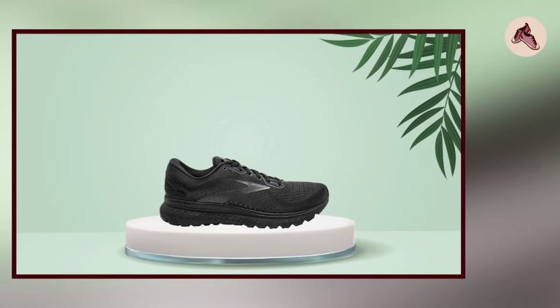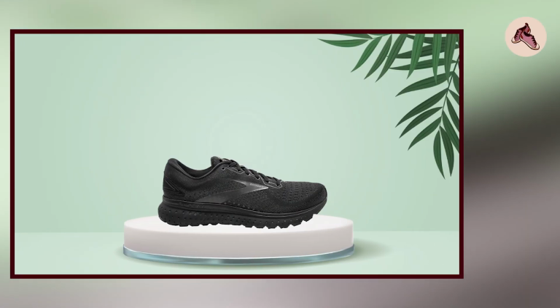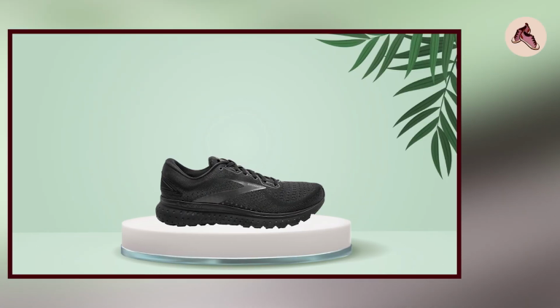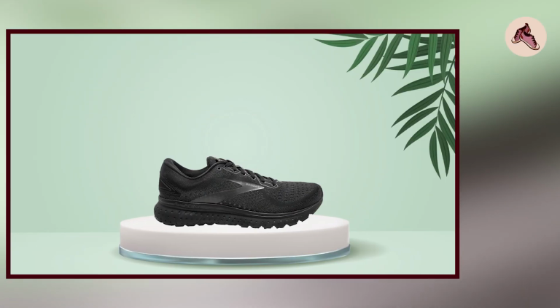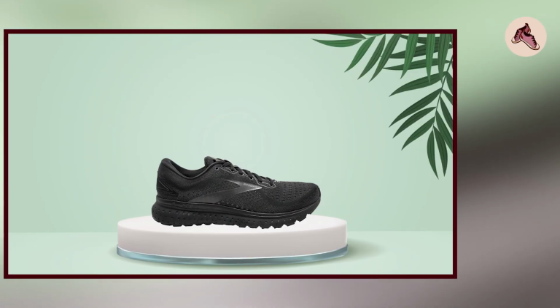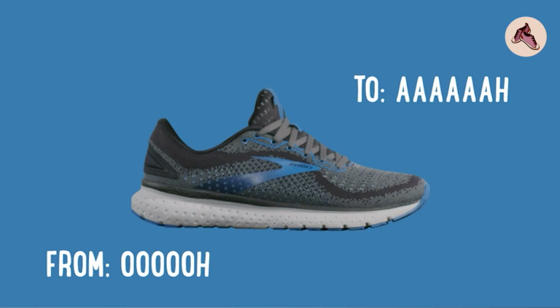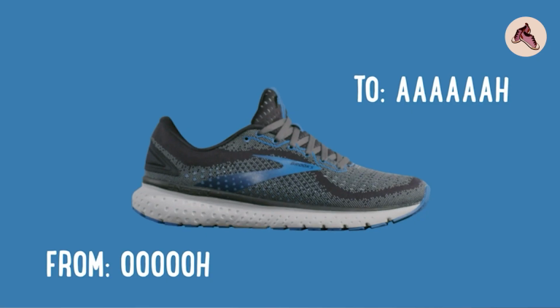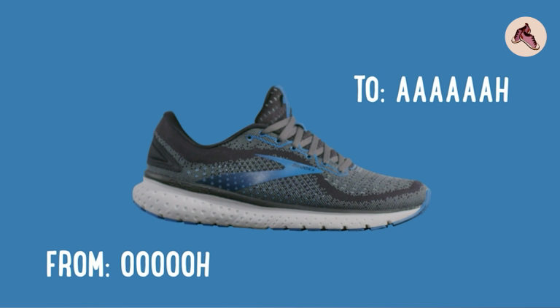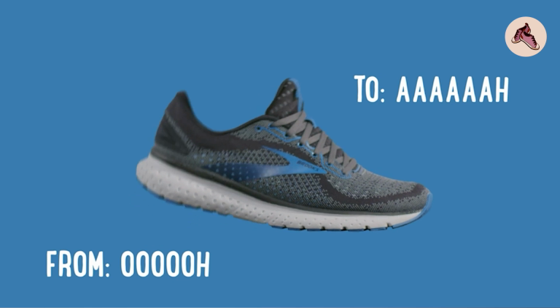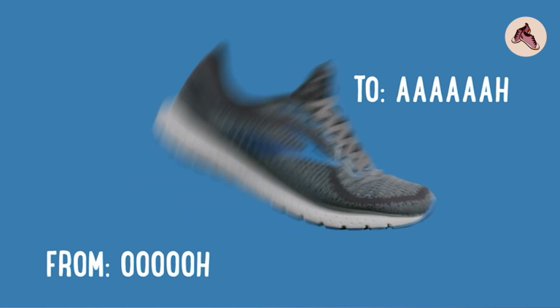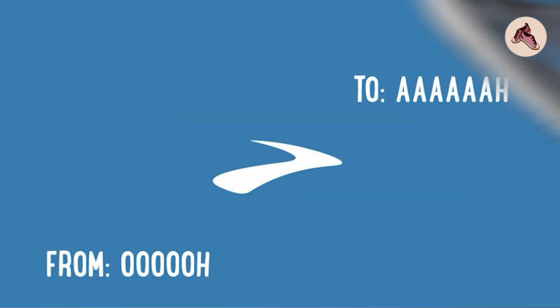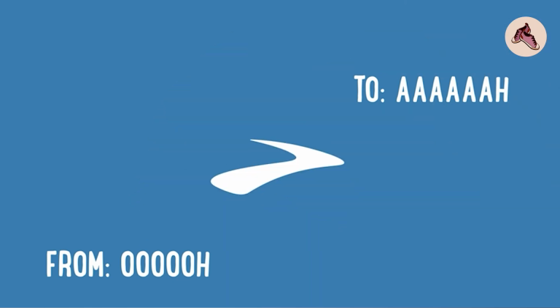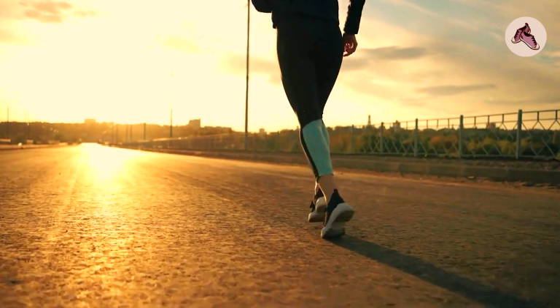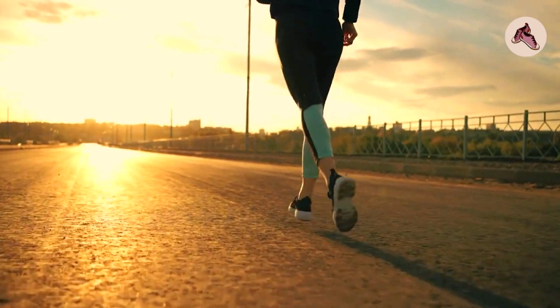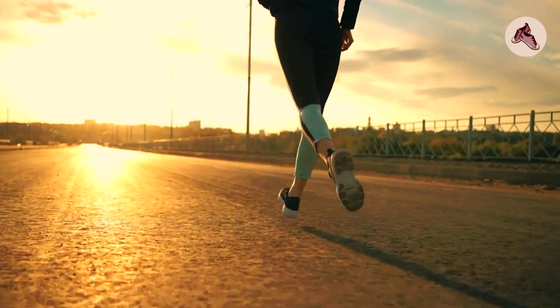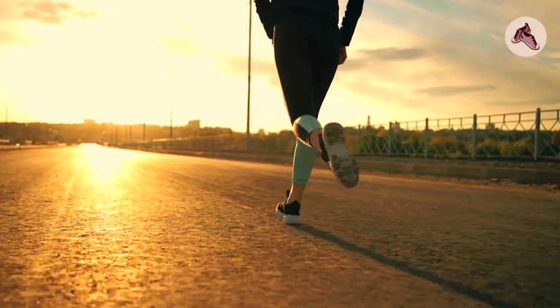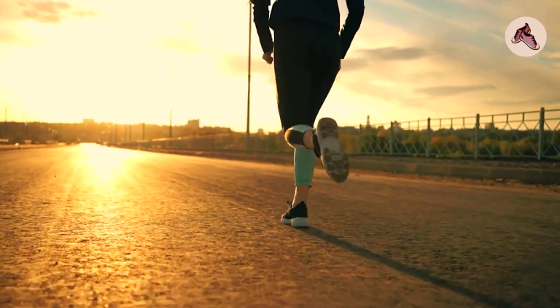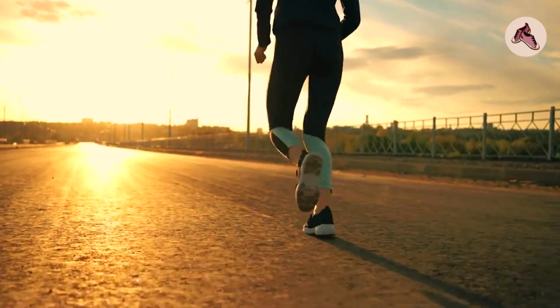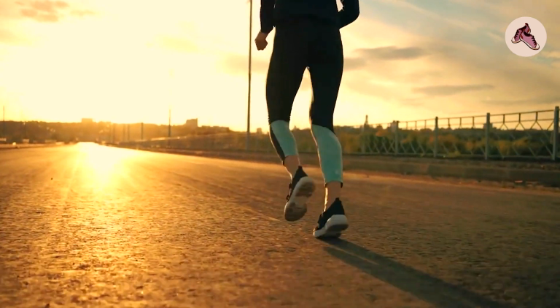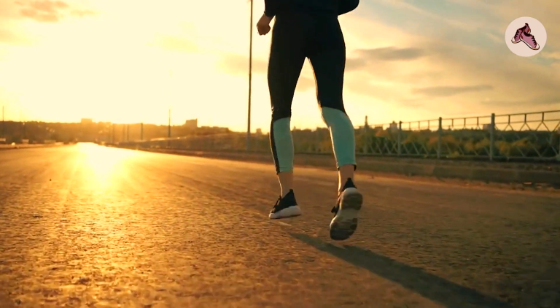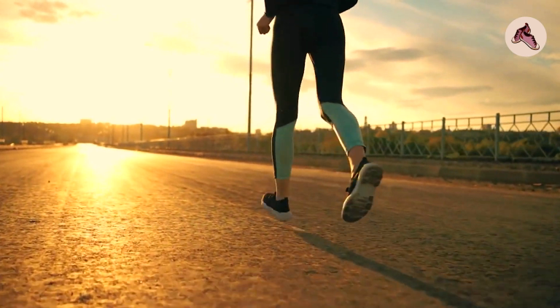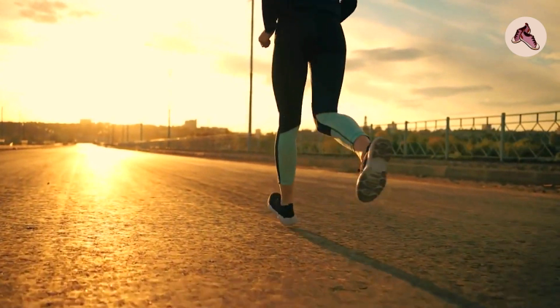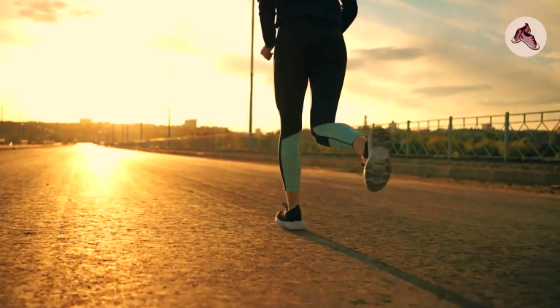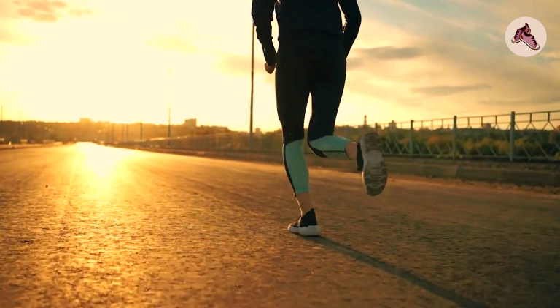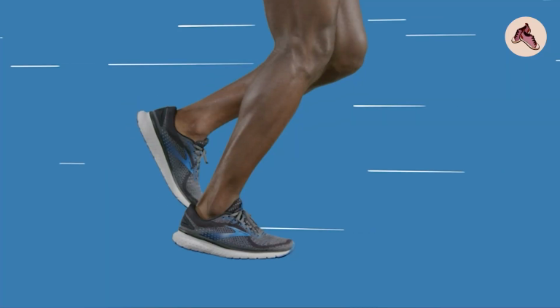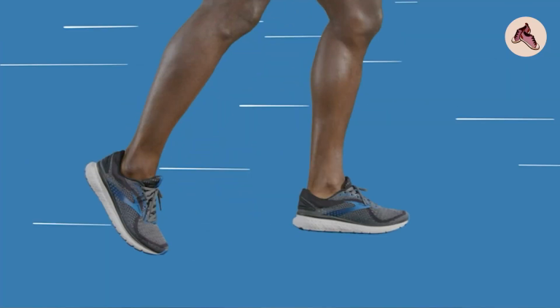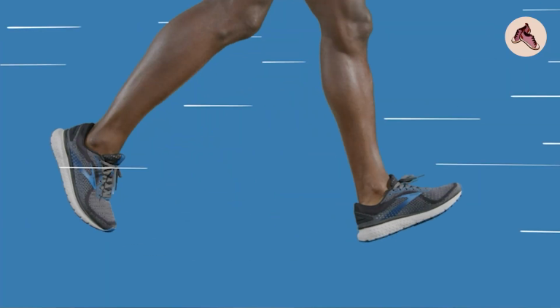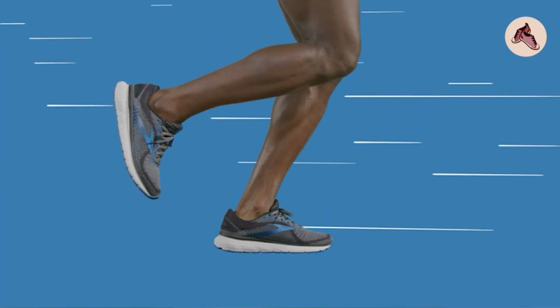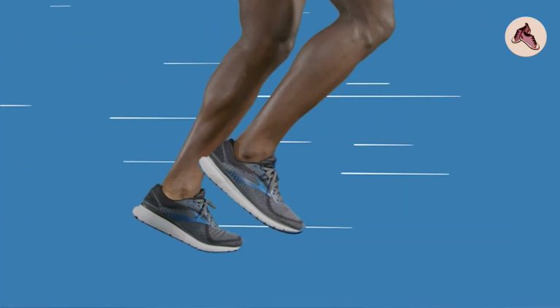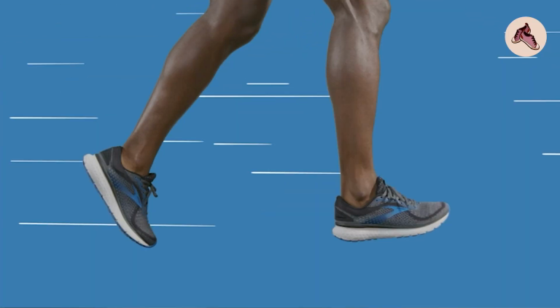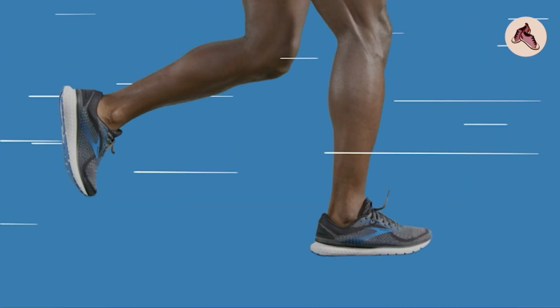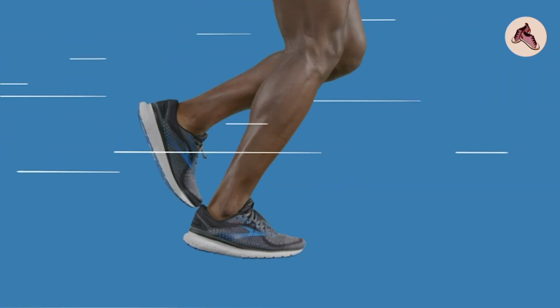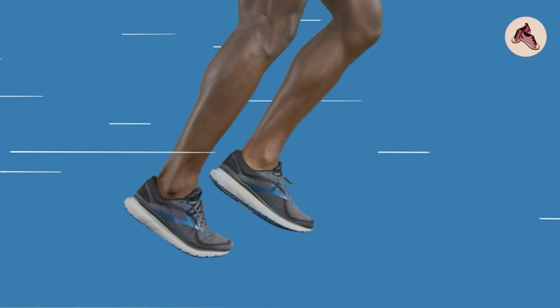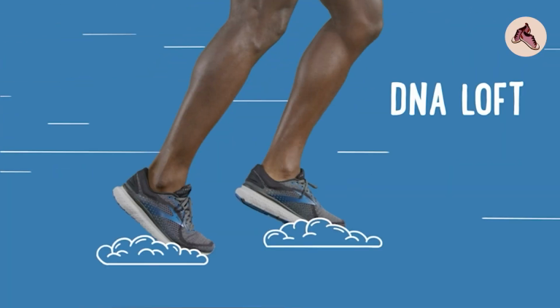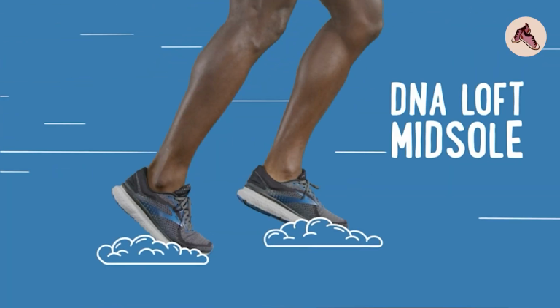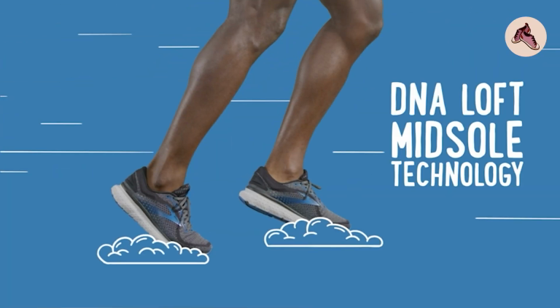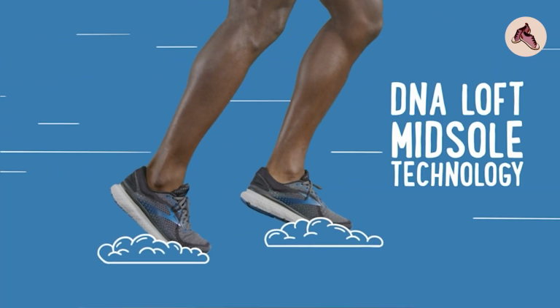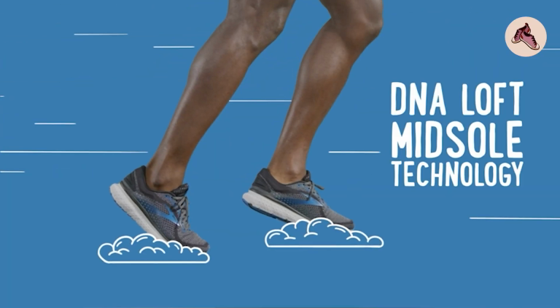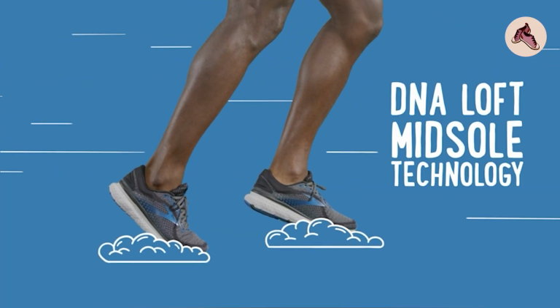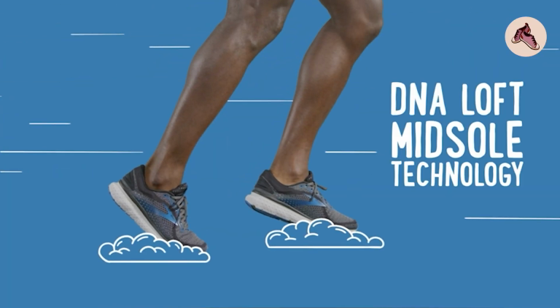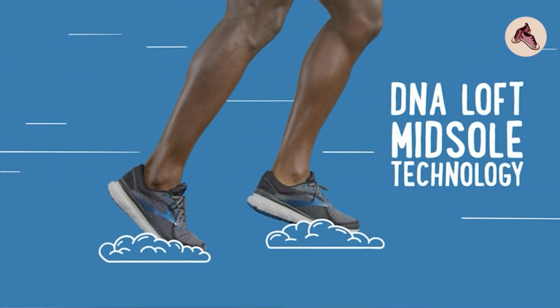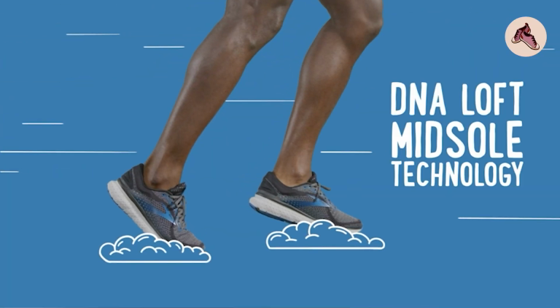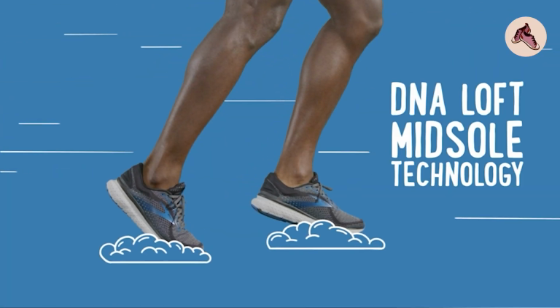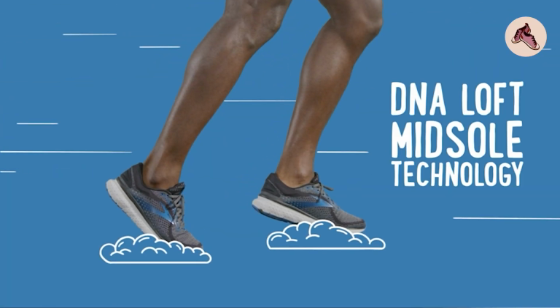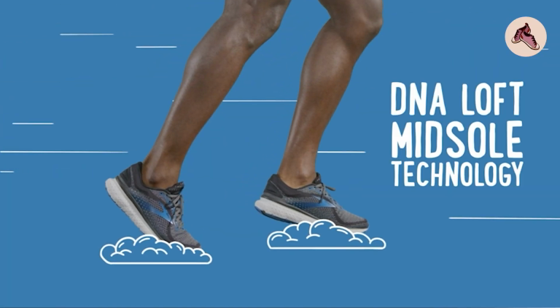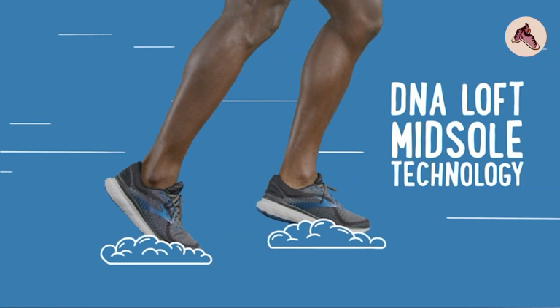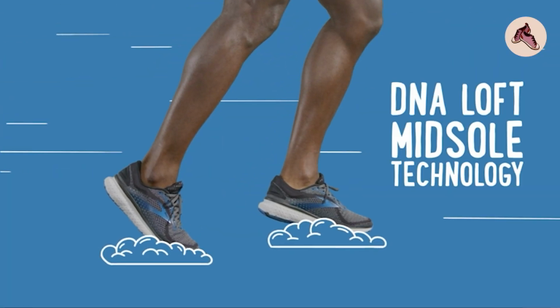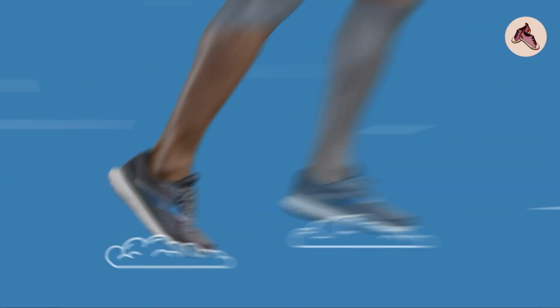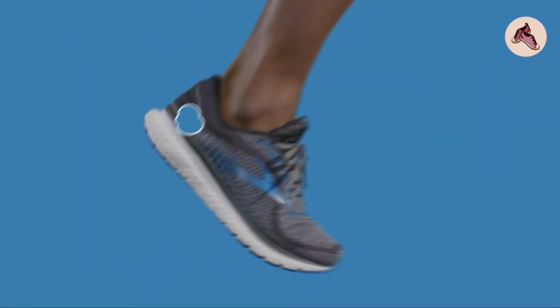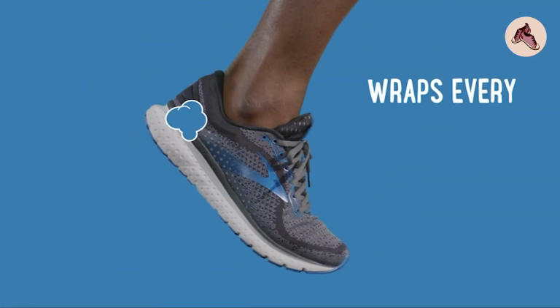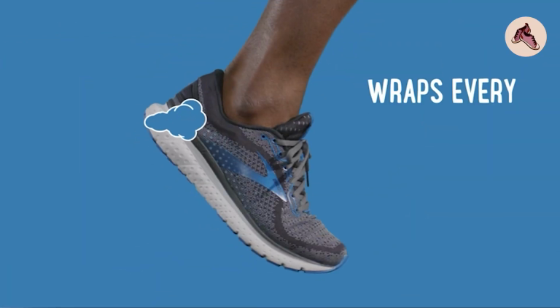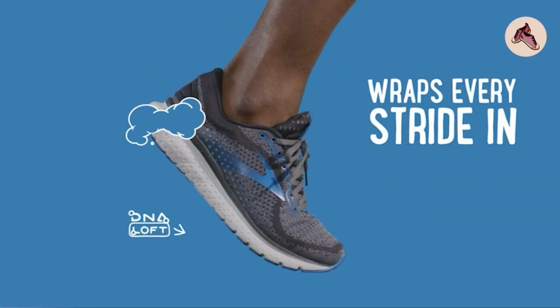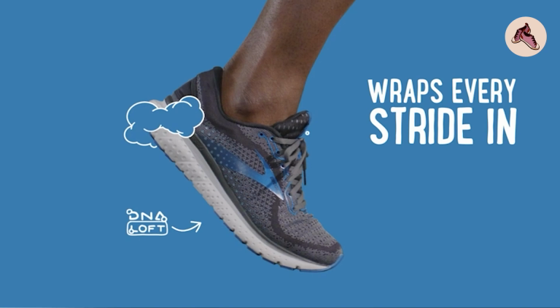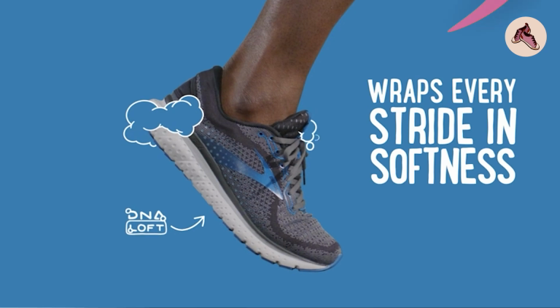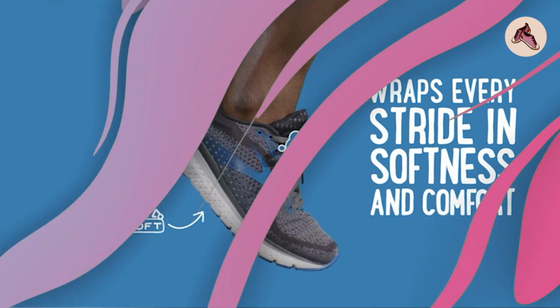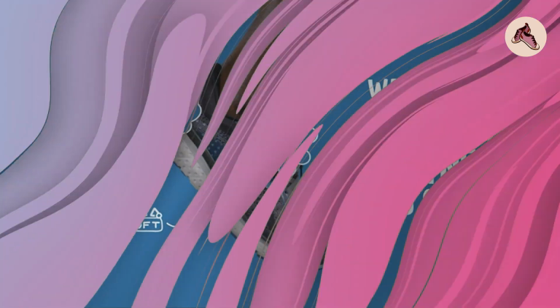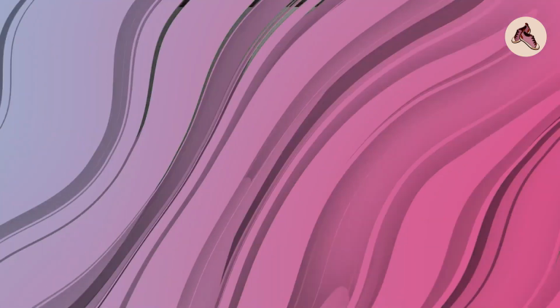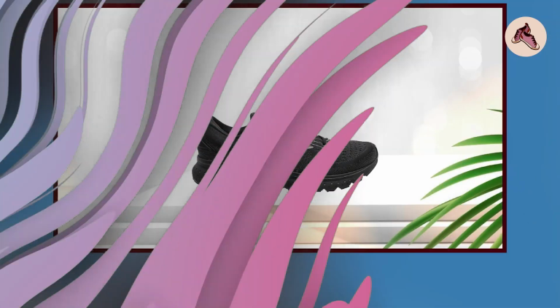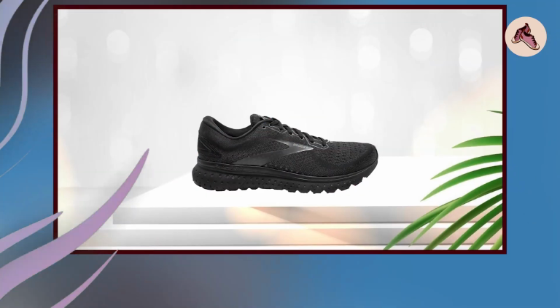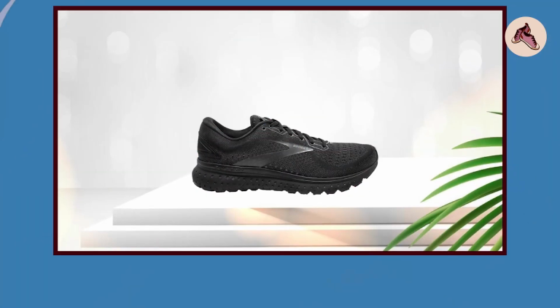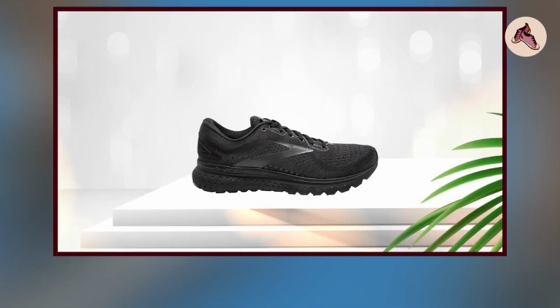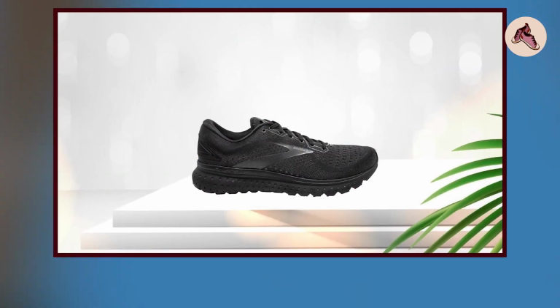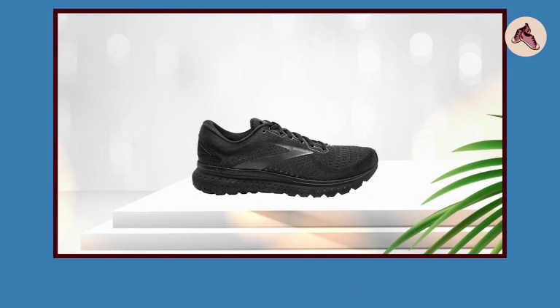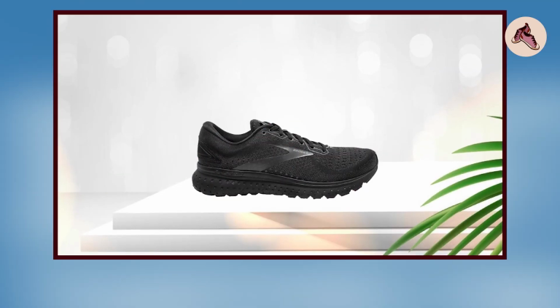Overall, the Brooks Glycerin 18 is a fantastic running shoe that can help improve your performance and reduce the risk of injuries.